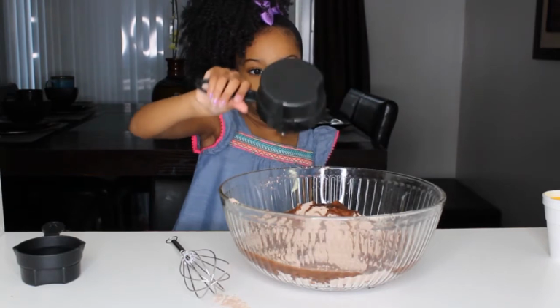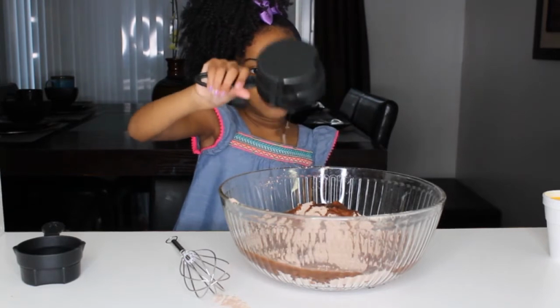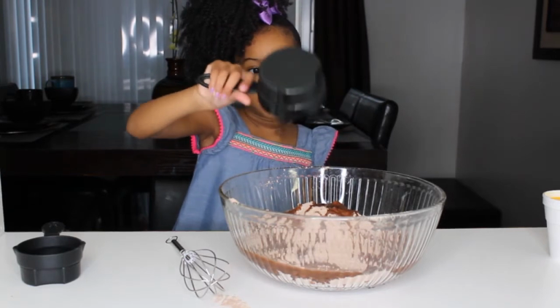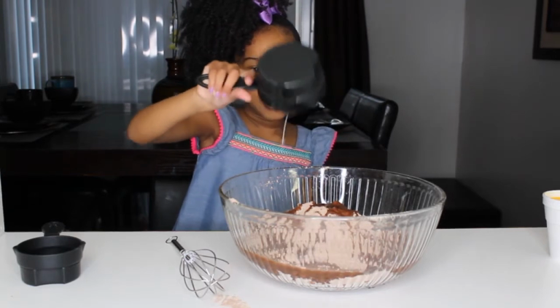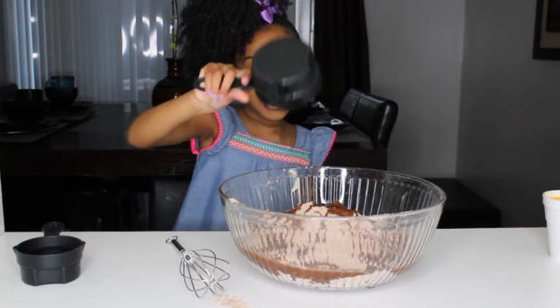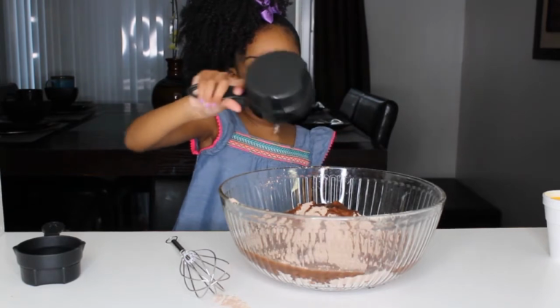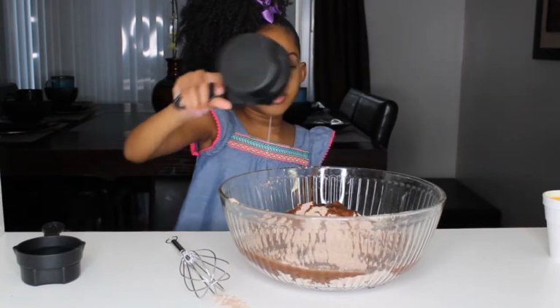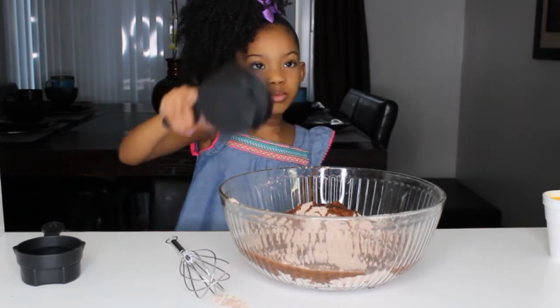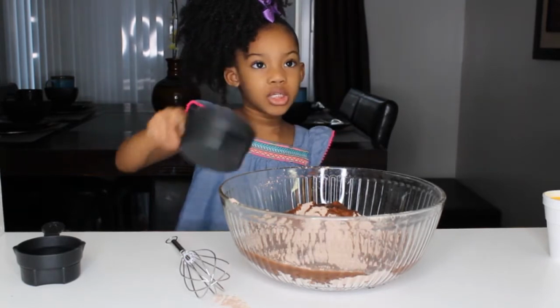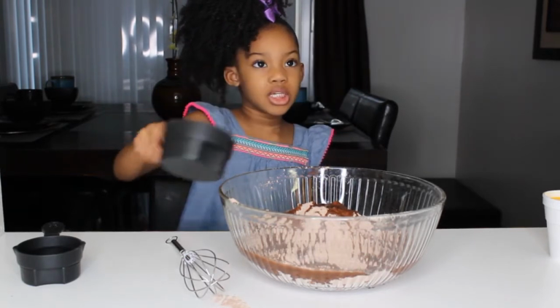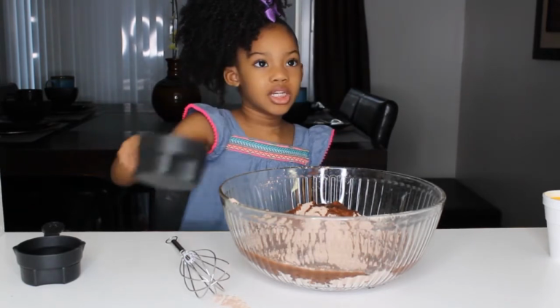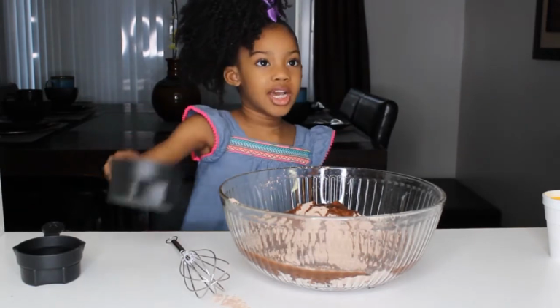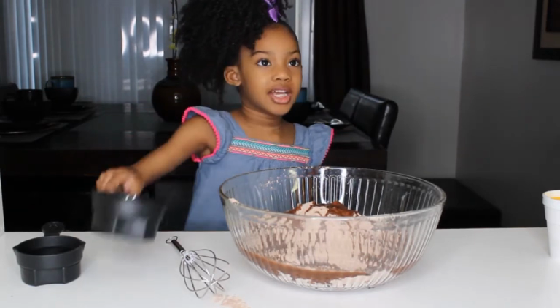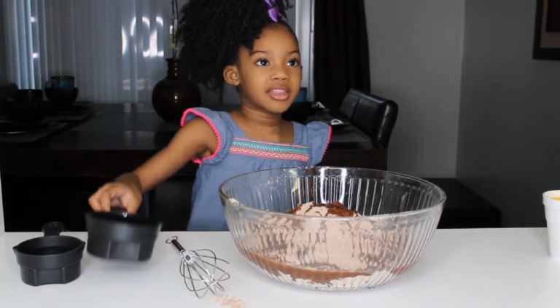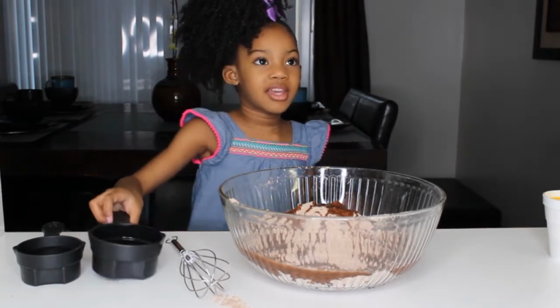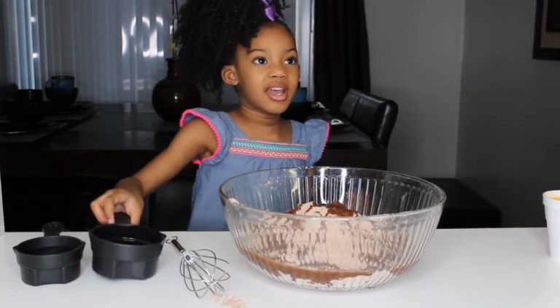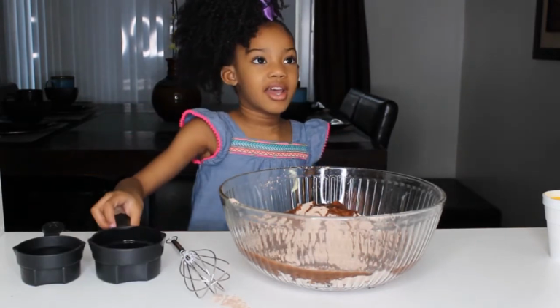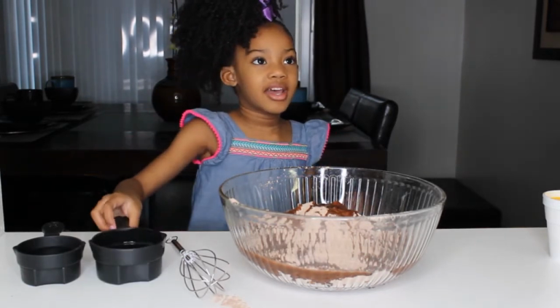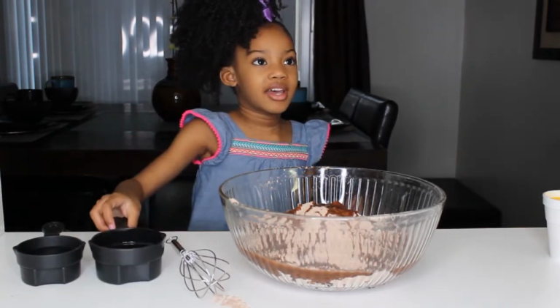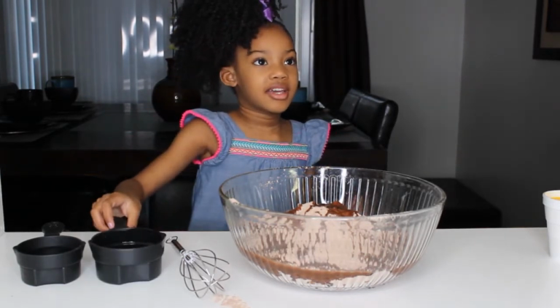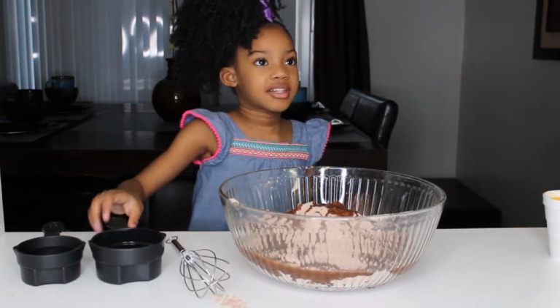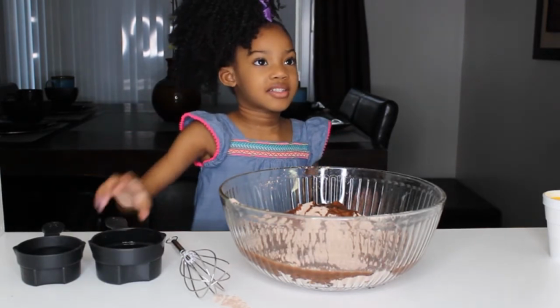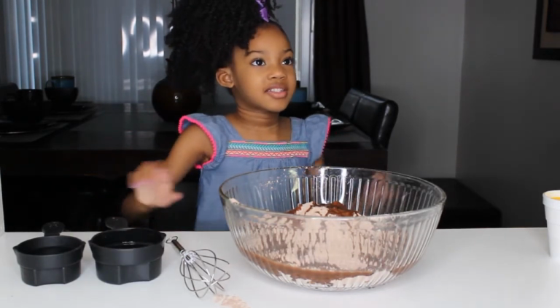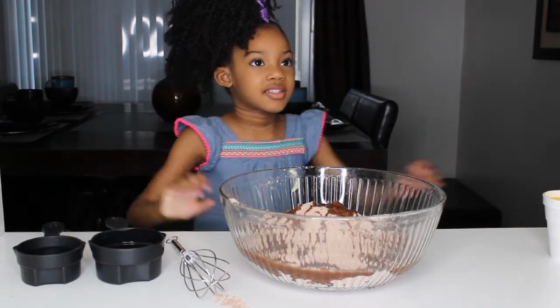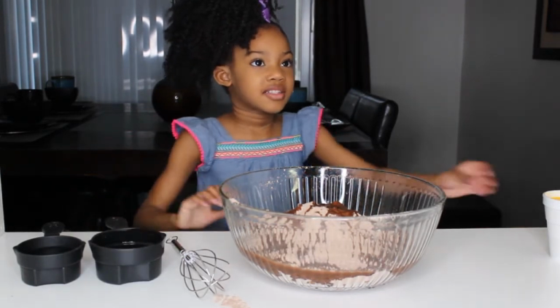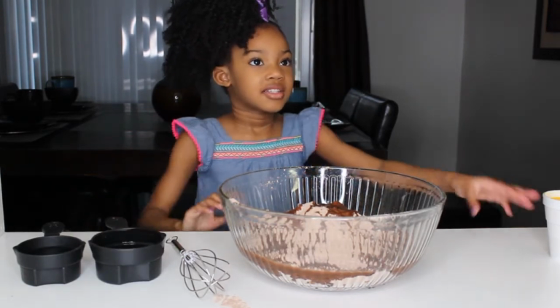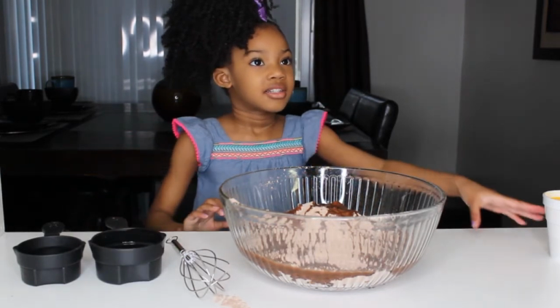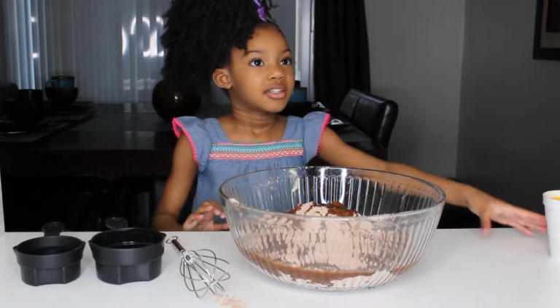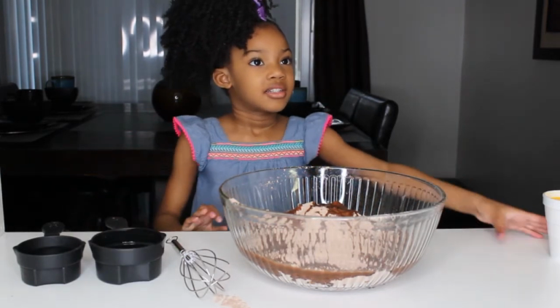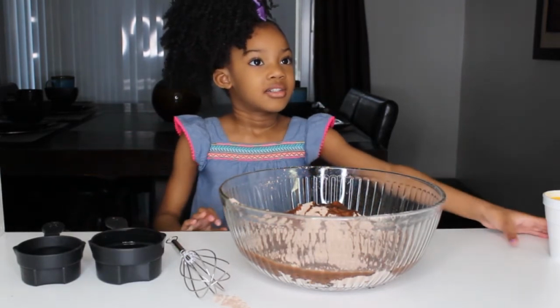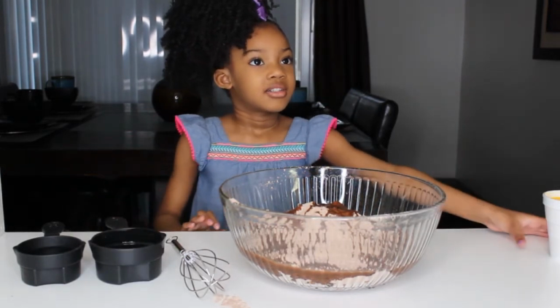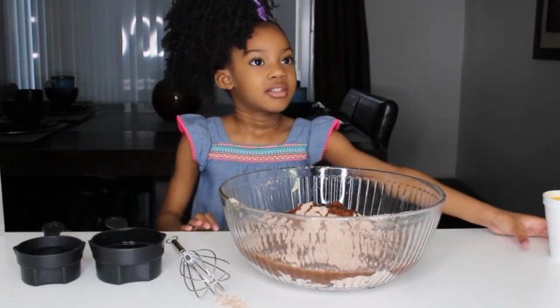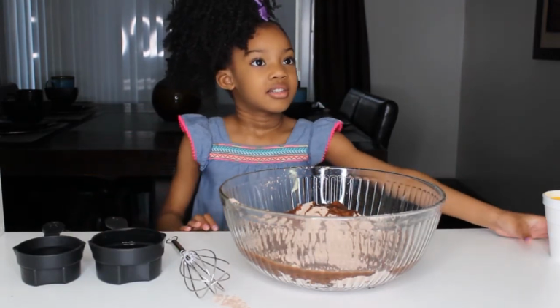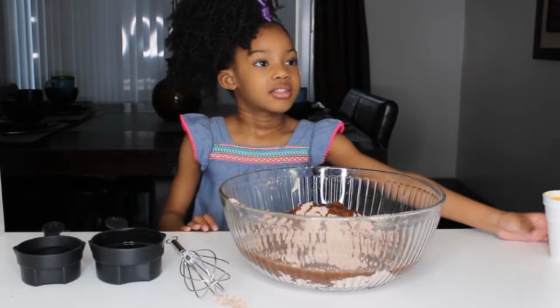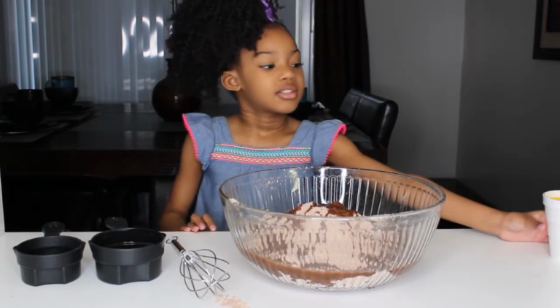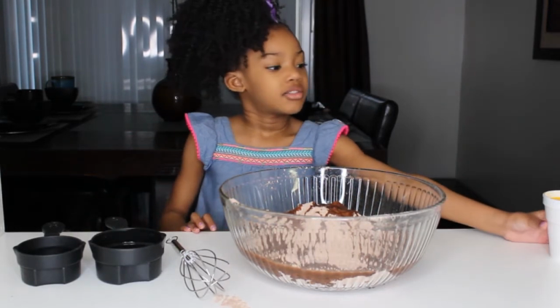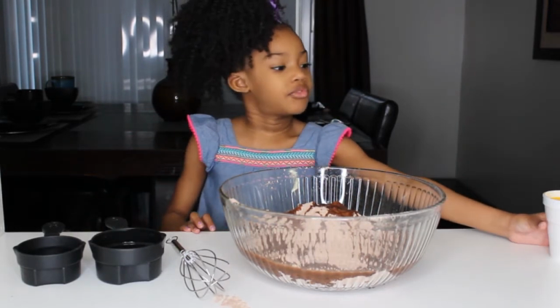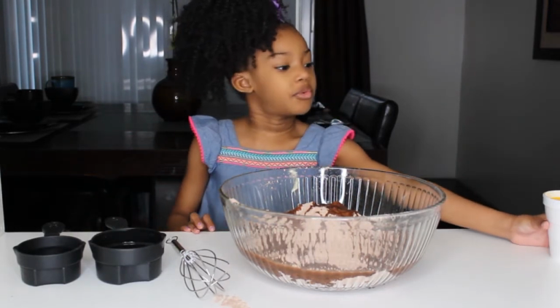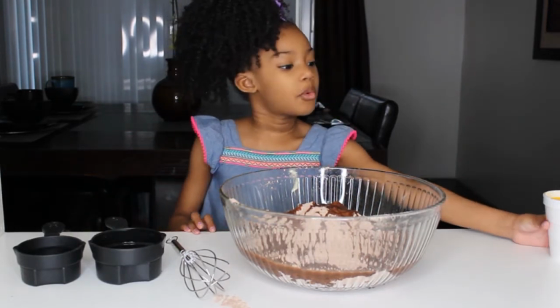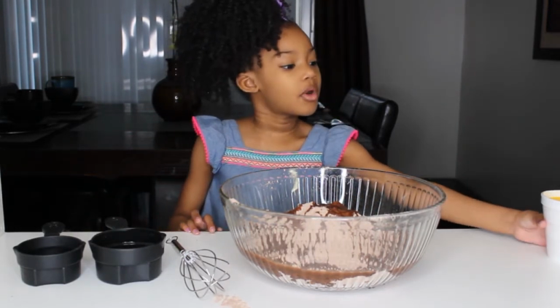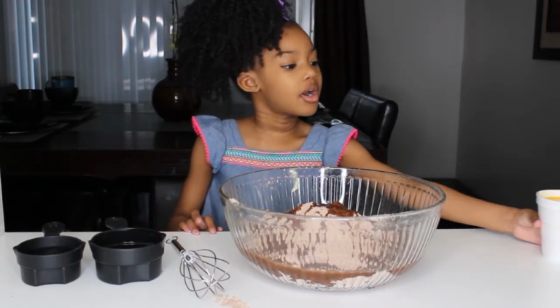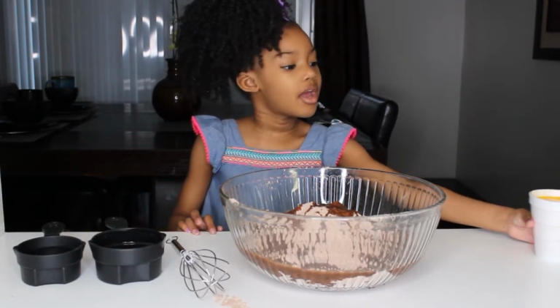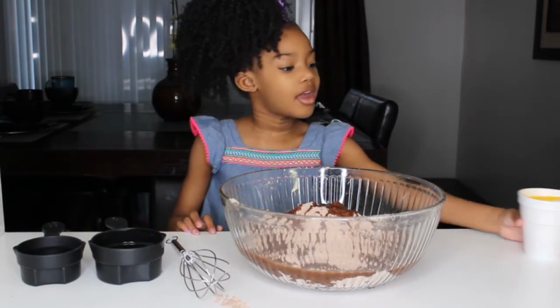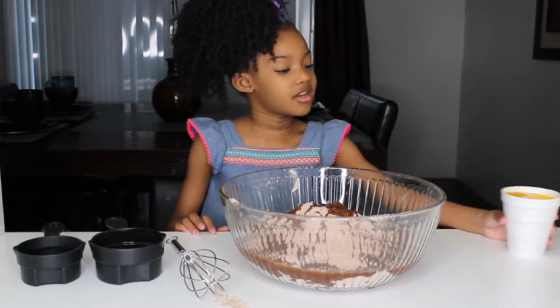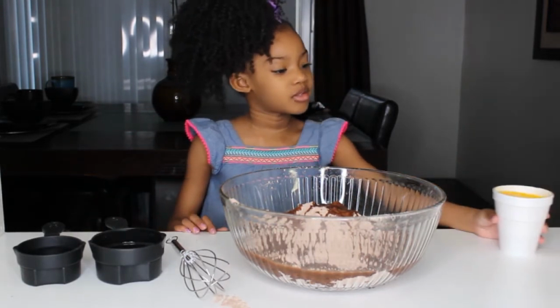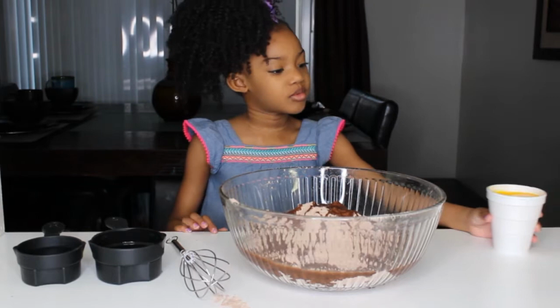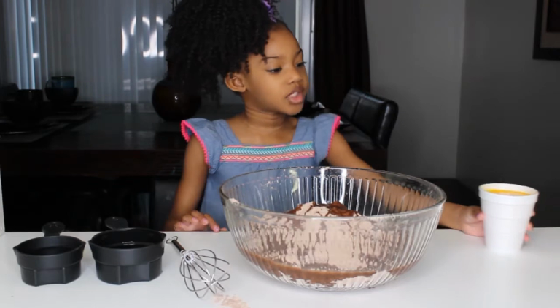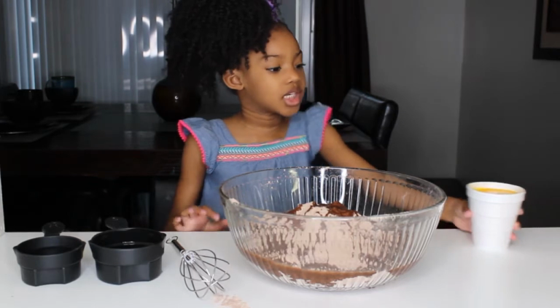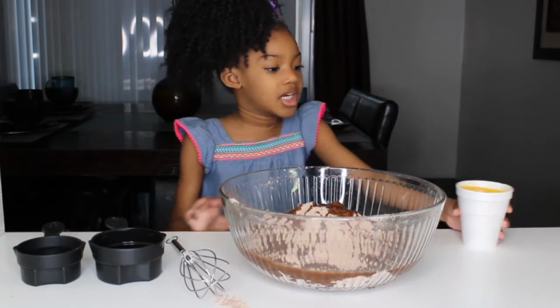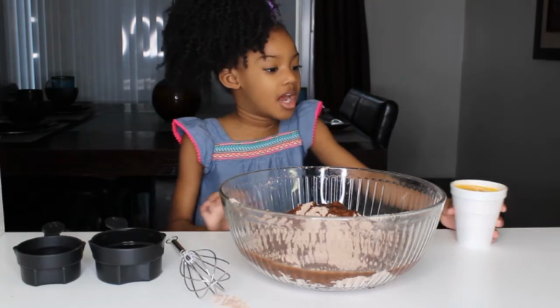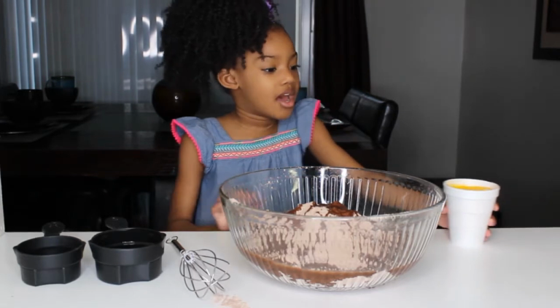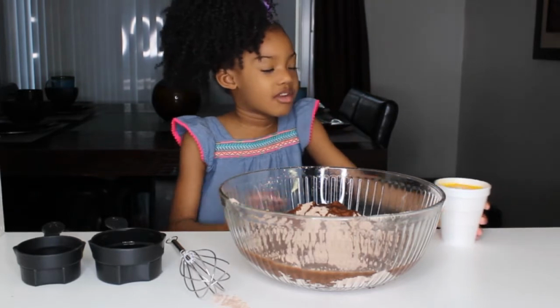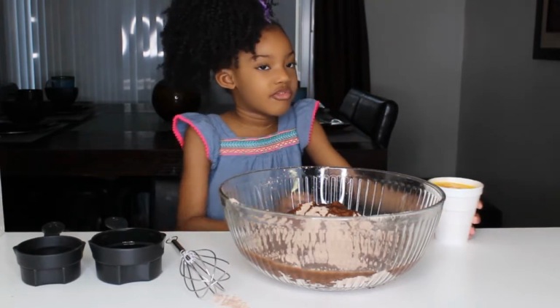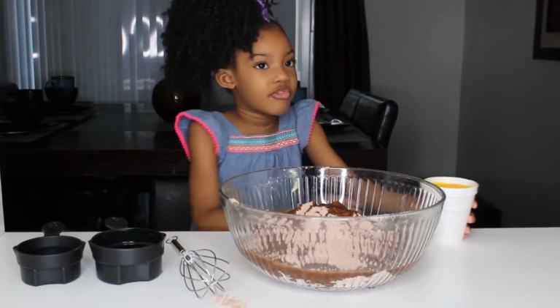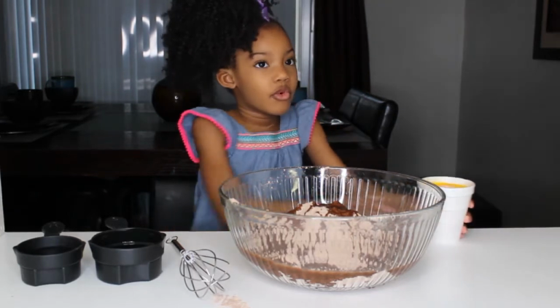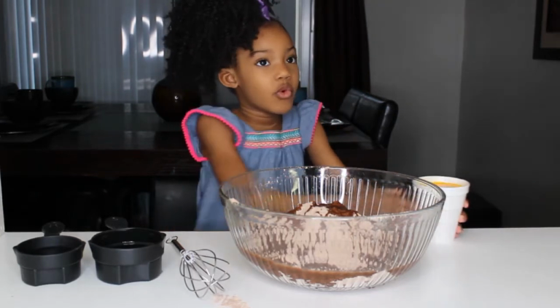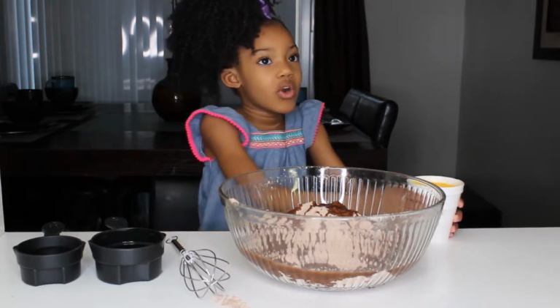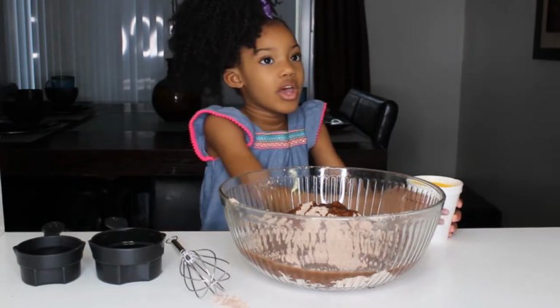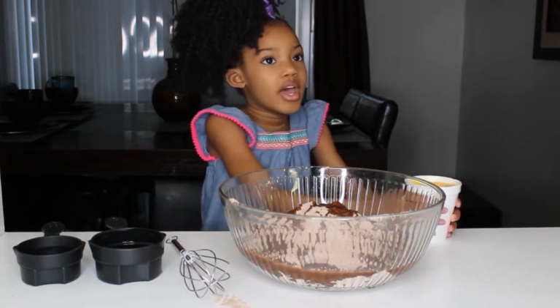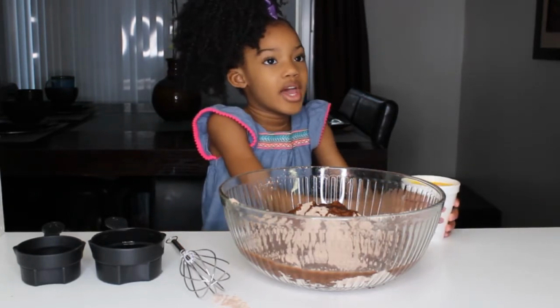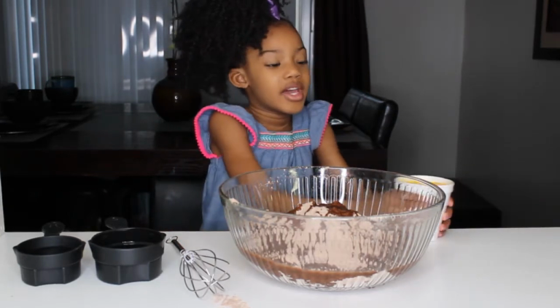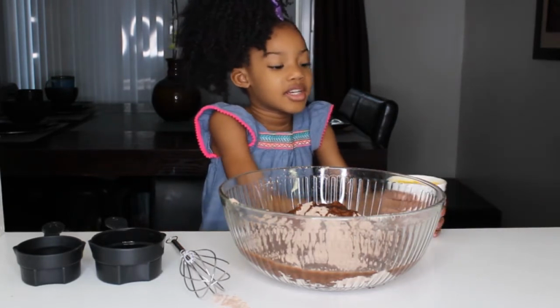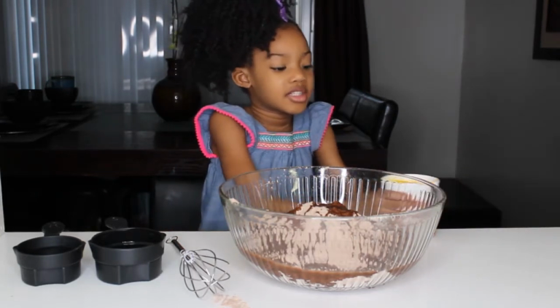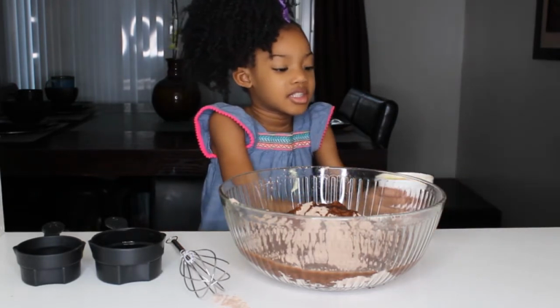Next we're going to add the eggs — four eggs, we're going to add four eggs.